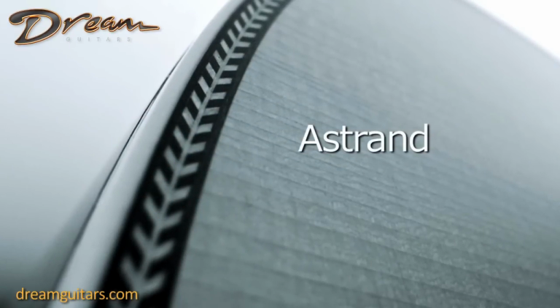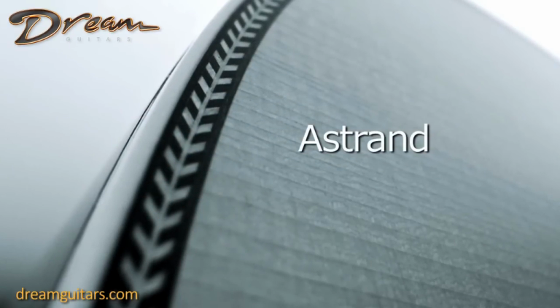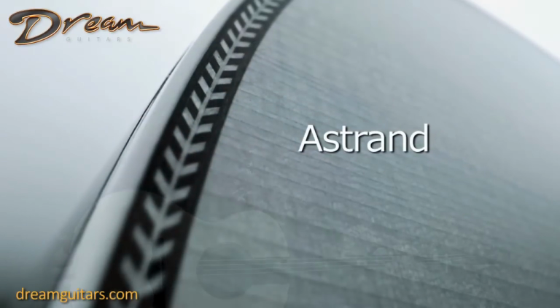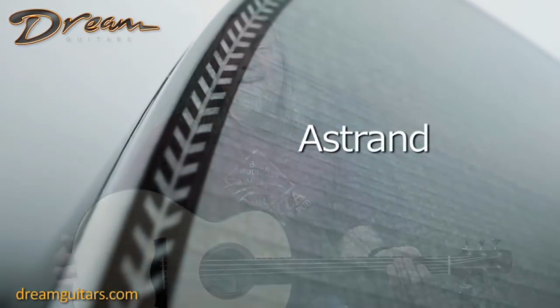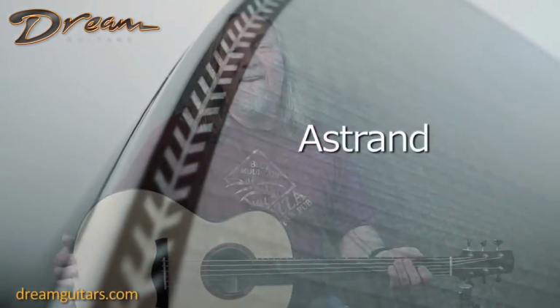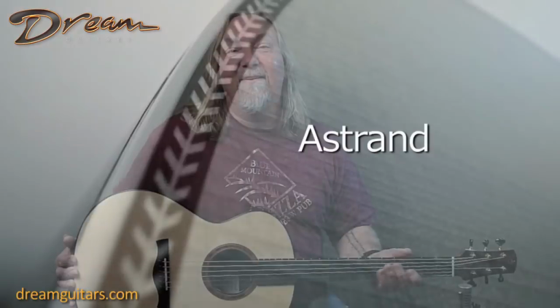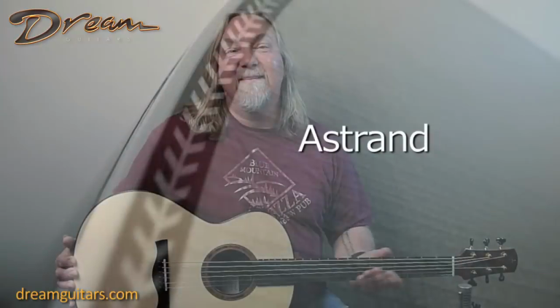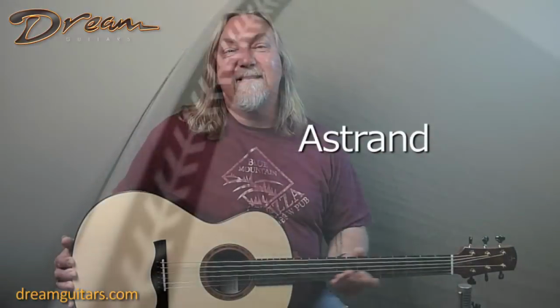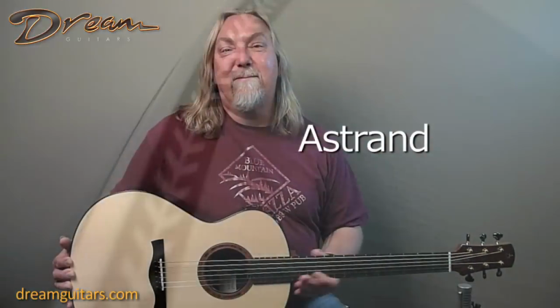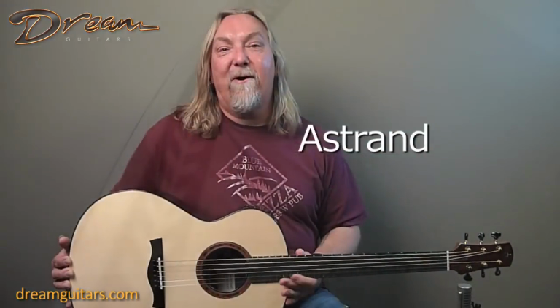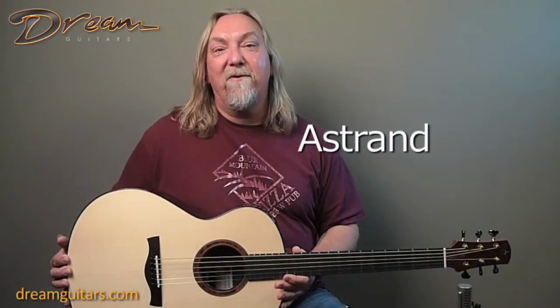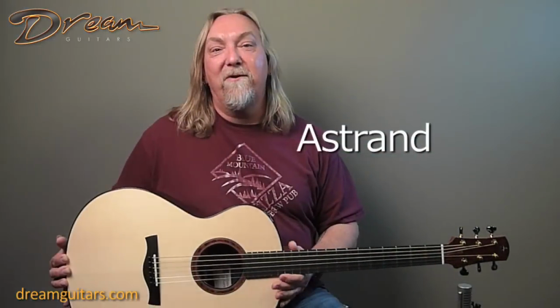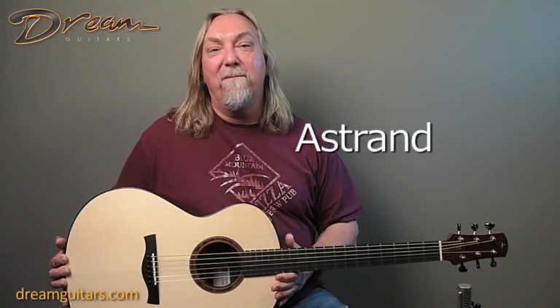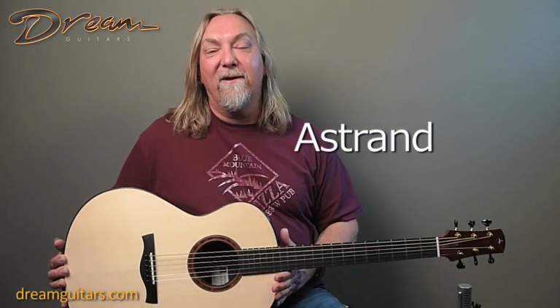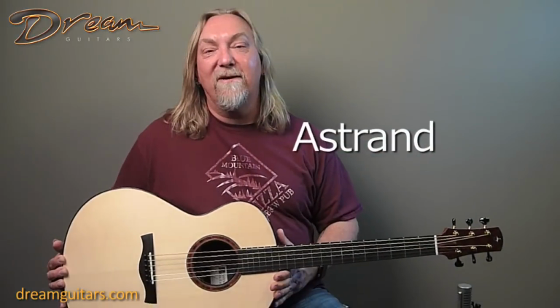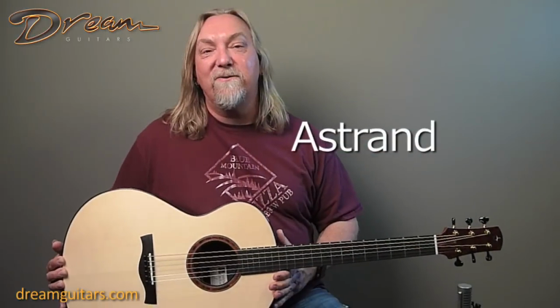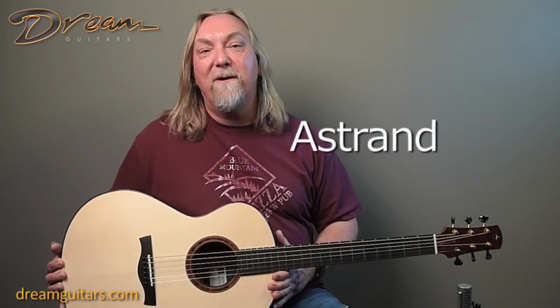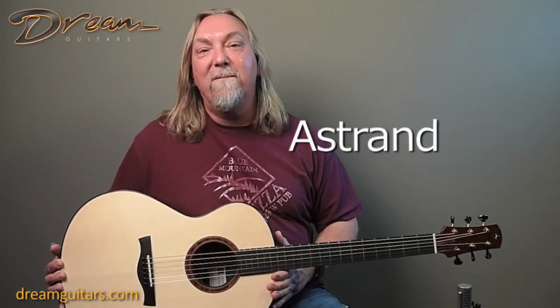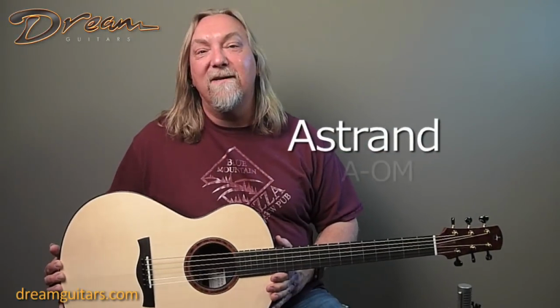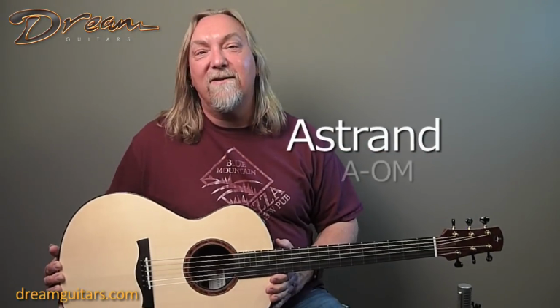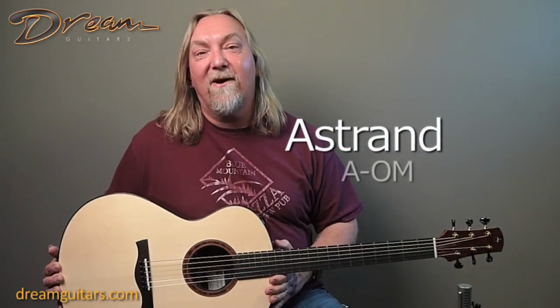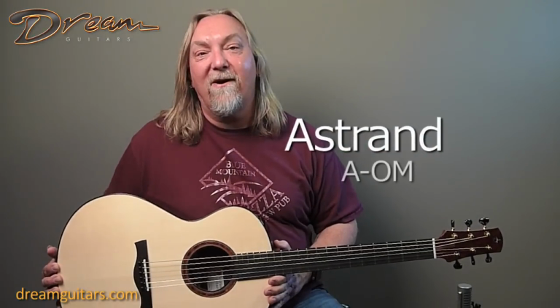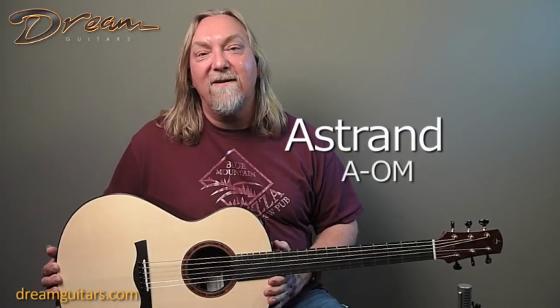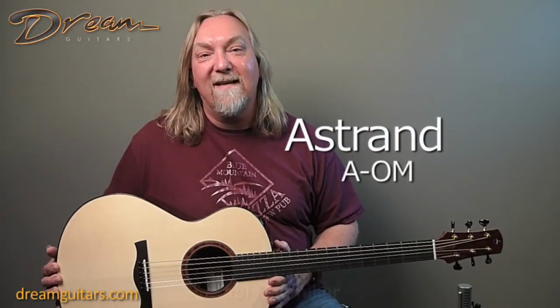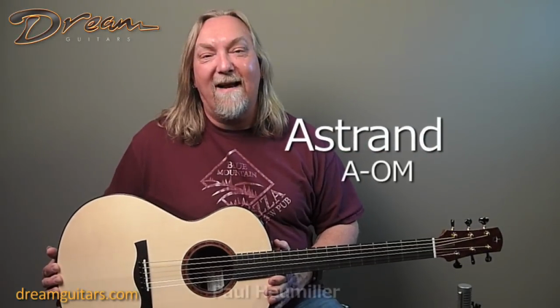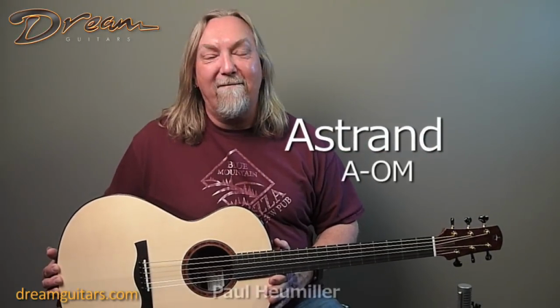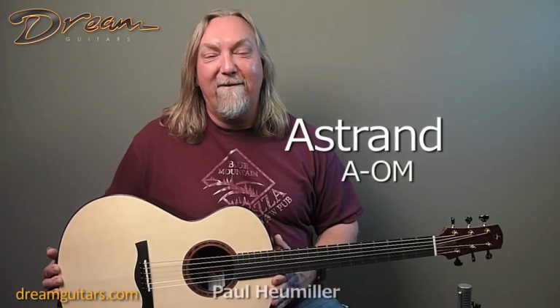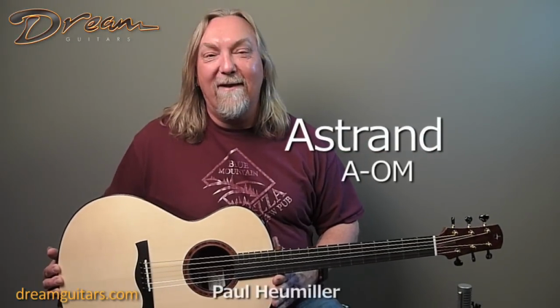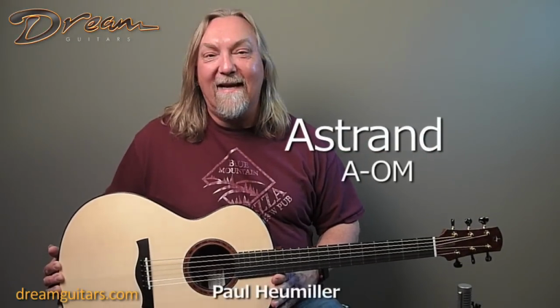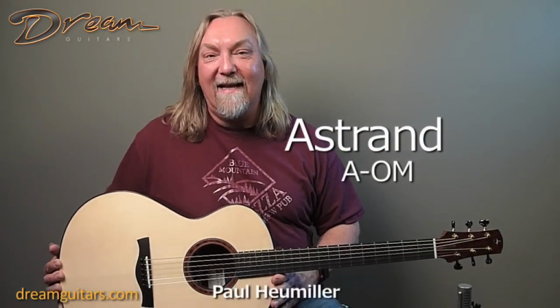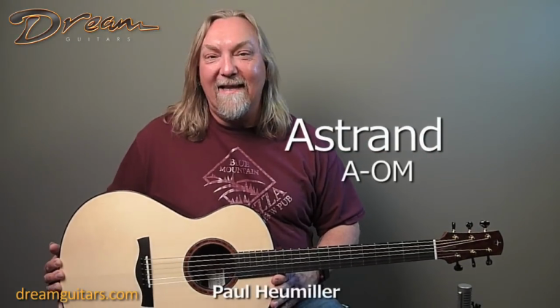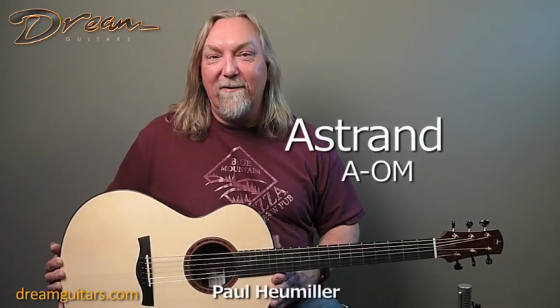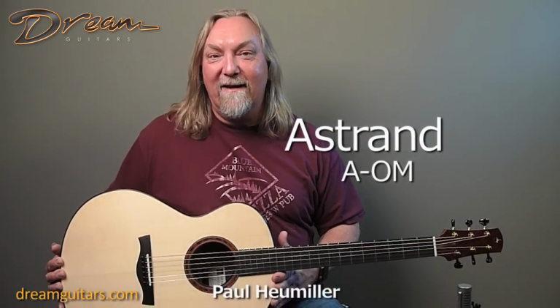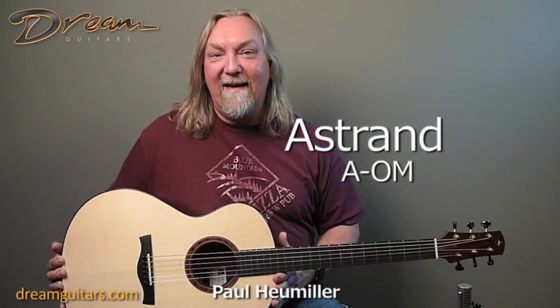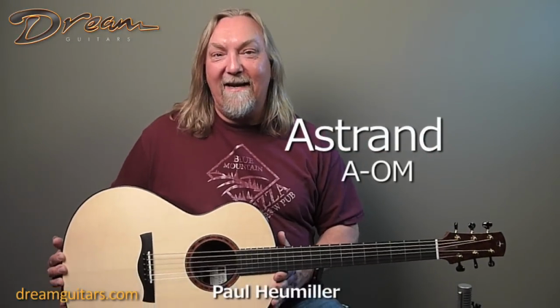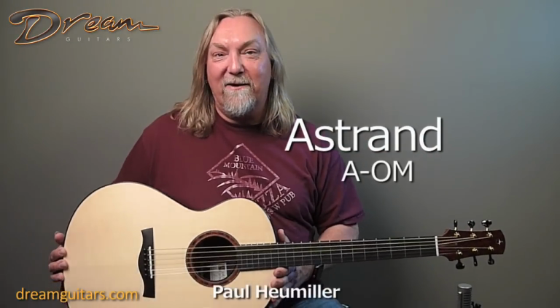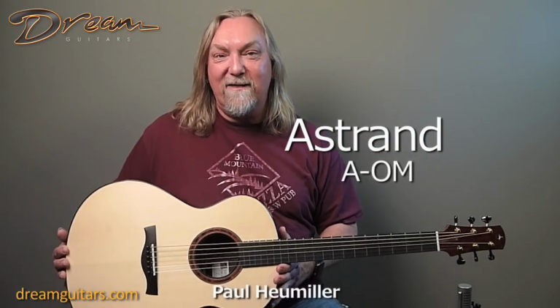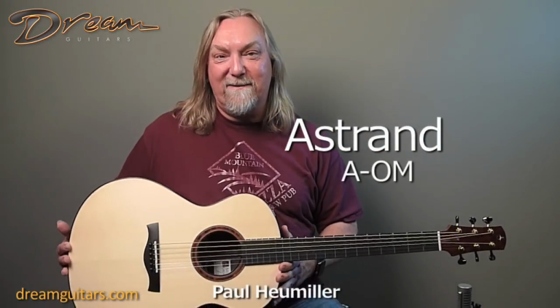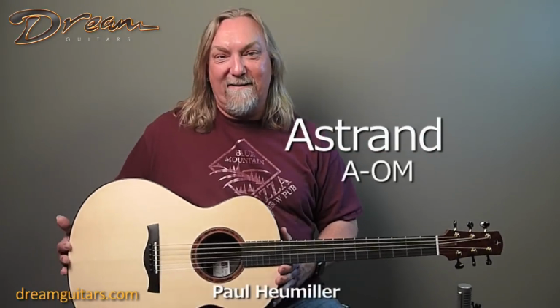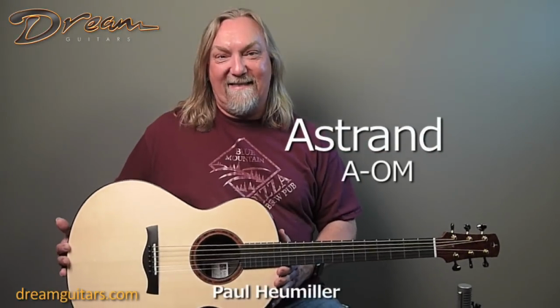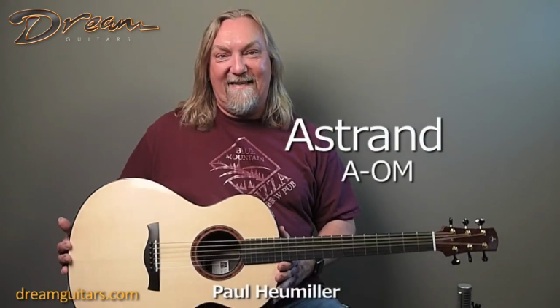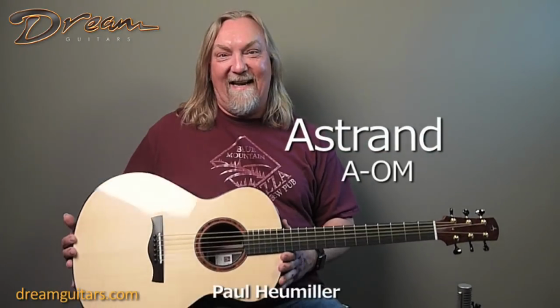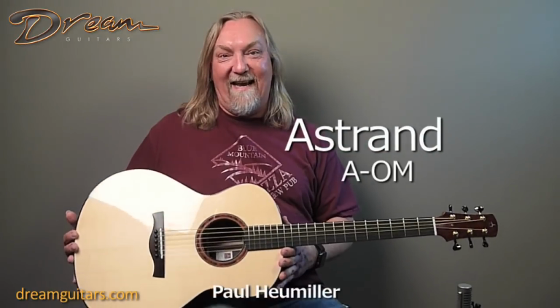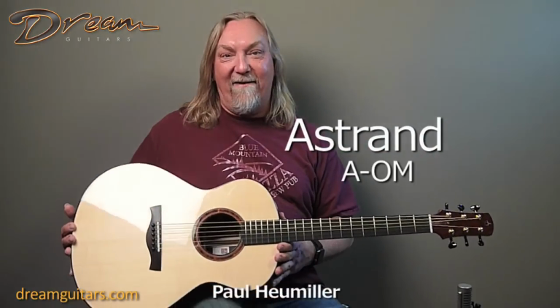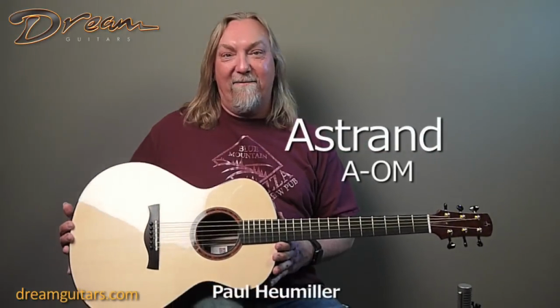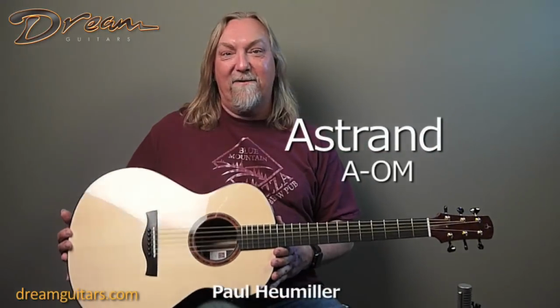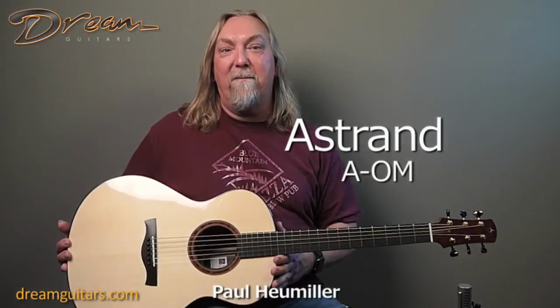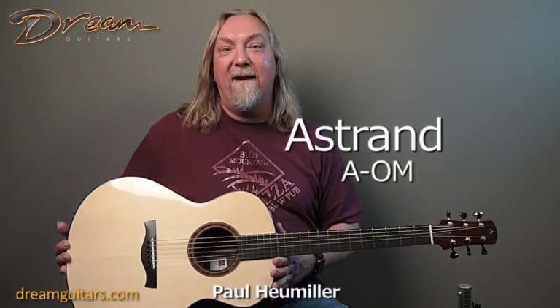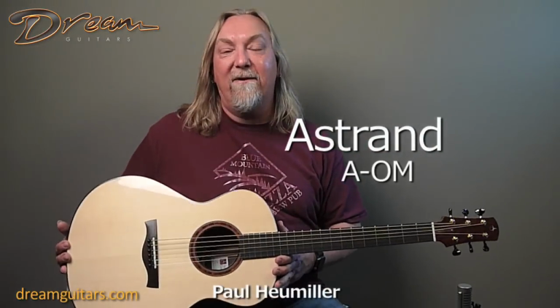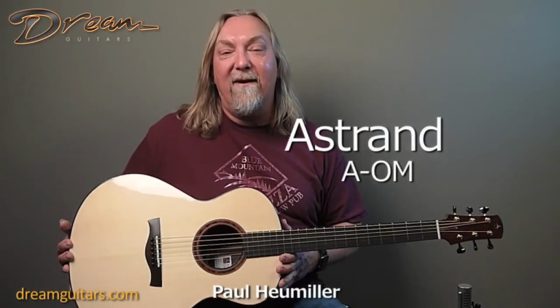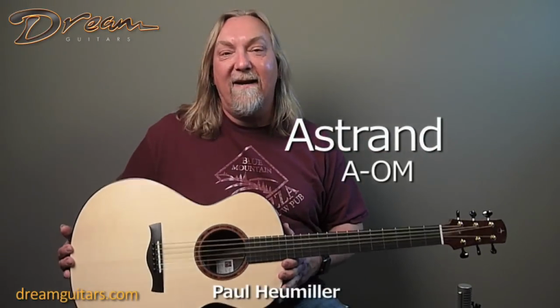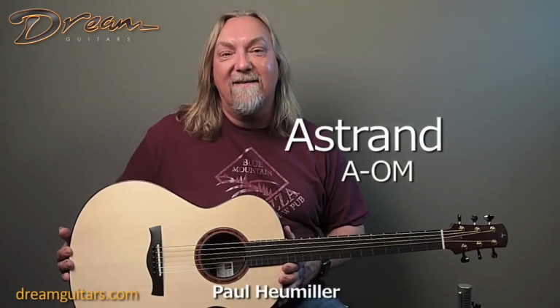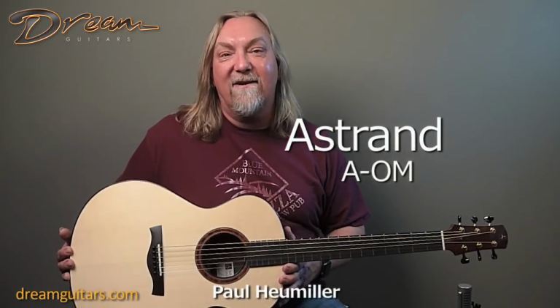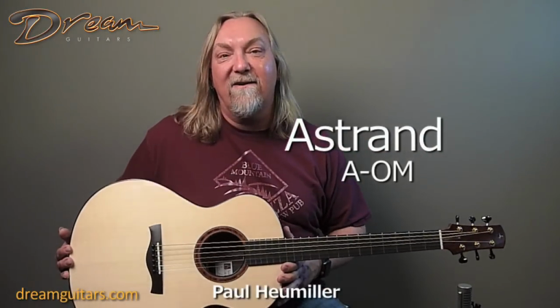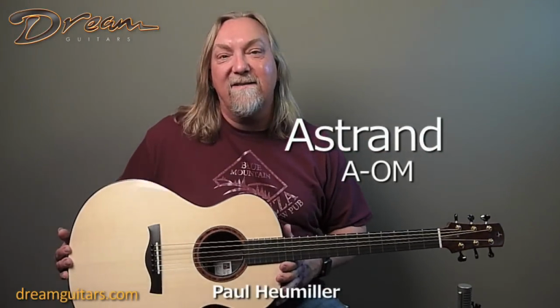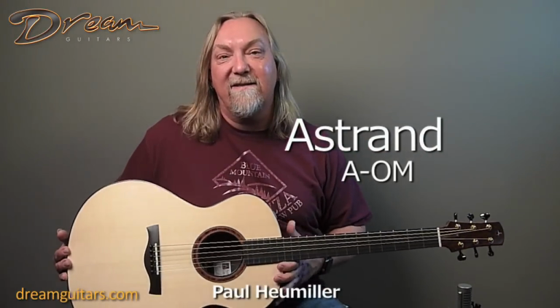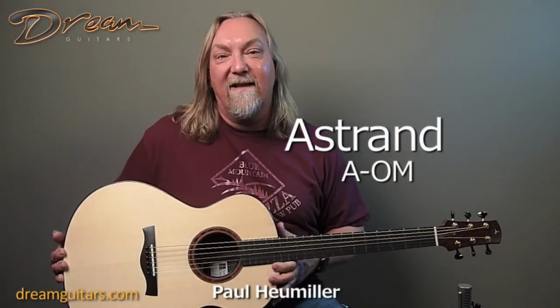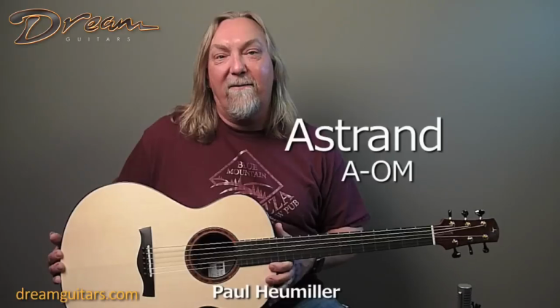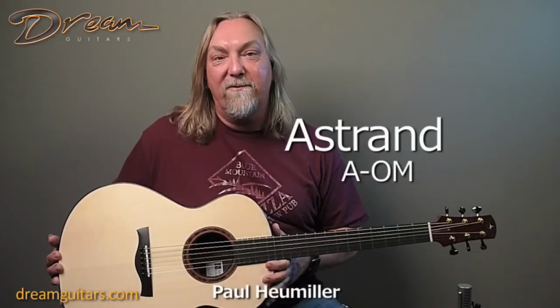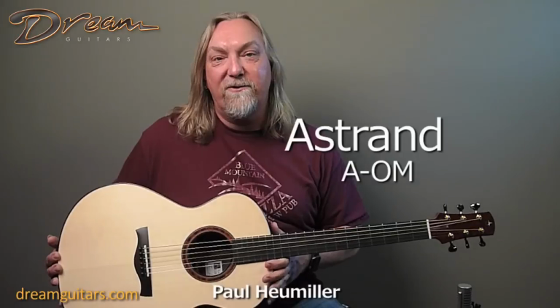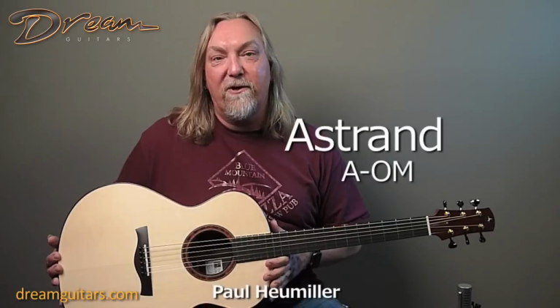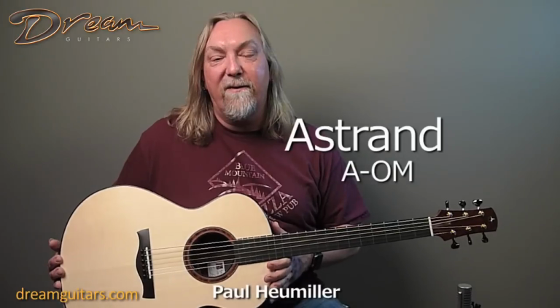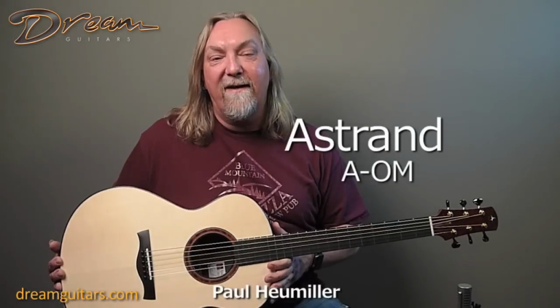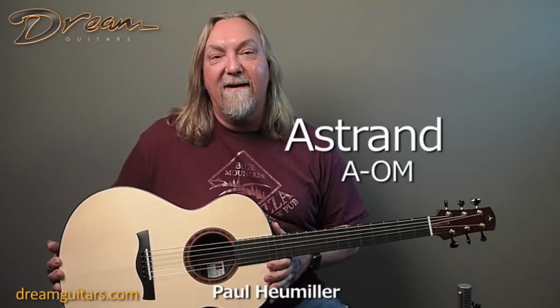Hey y'all, this is Paul Humeler at Dream Guitars and I feel like a little kid at Christmas today. So many great guitars here that we're showing you.